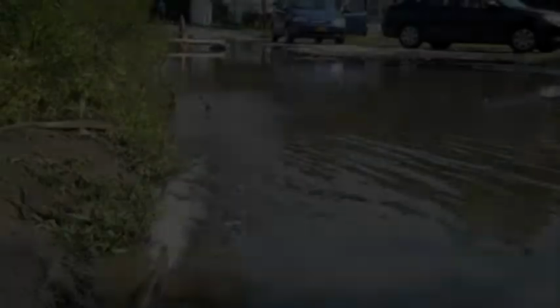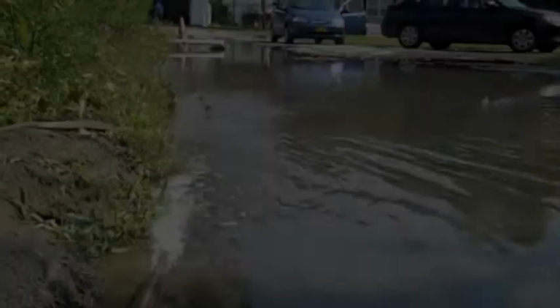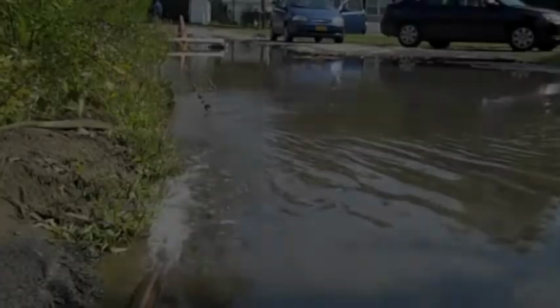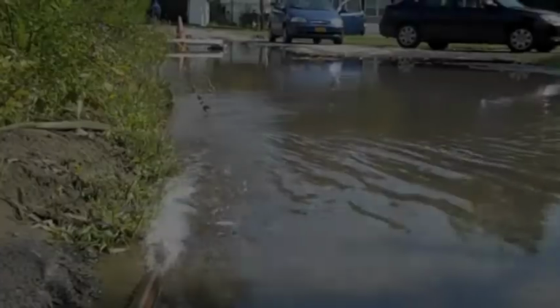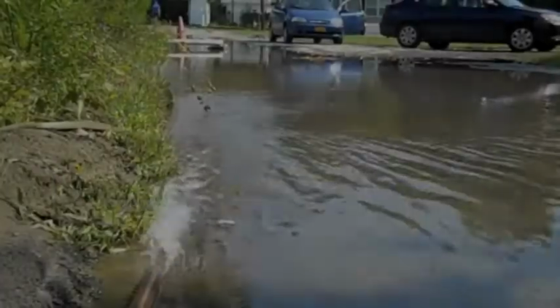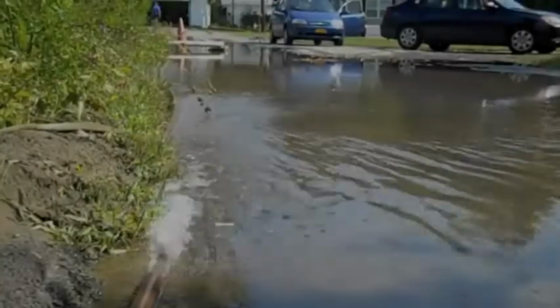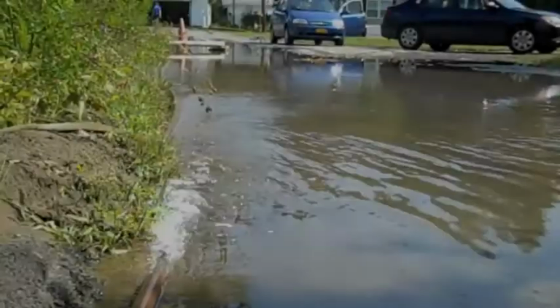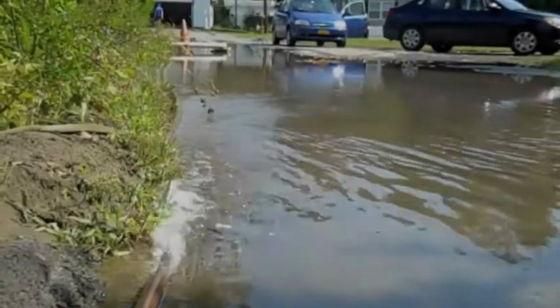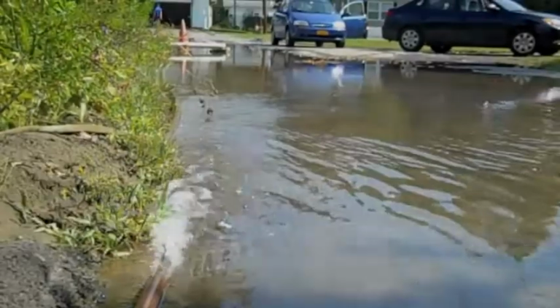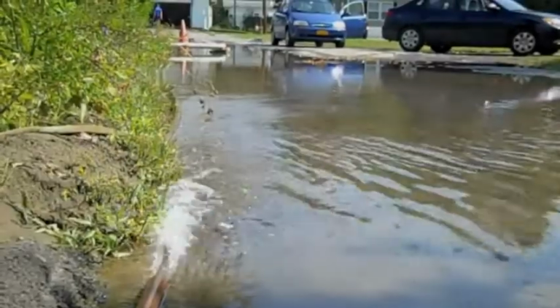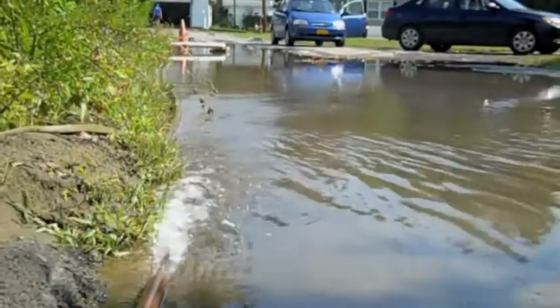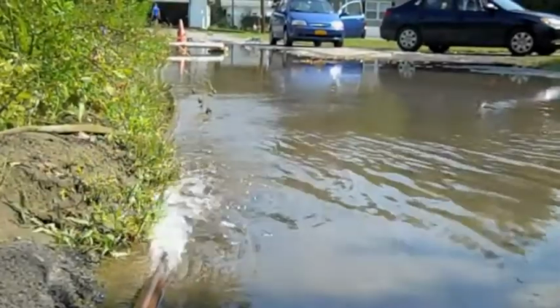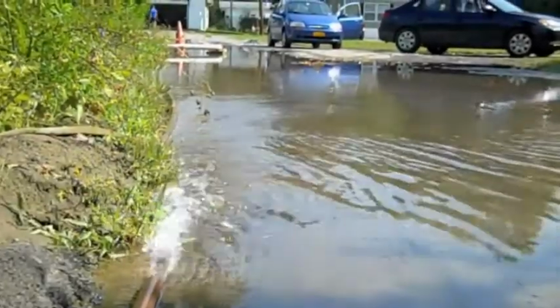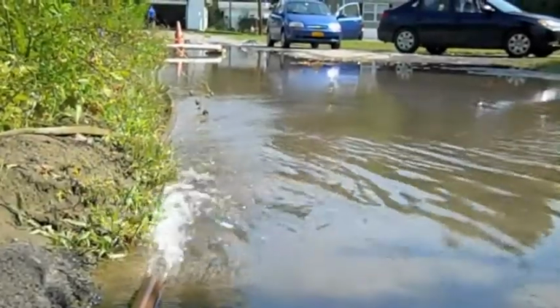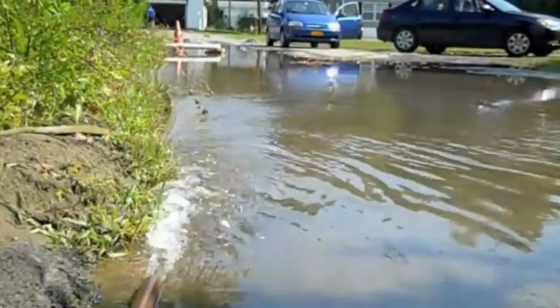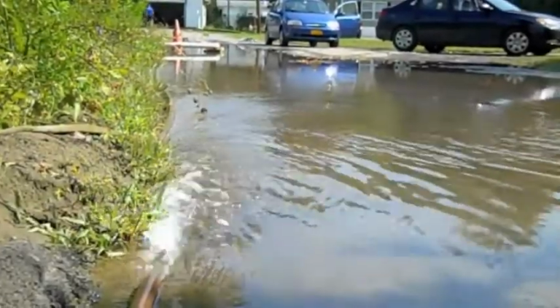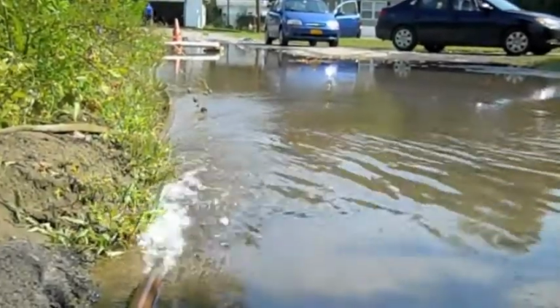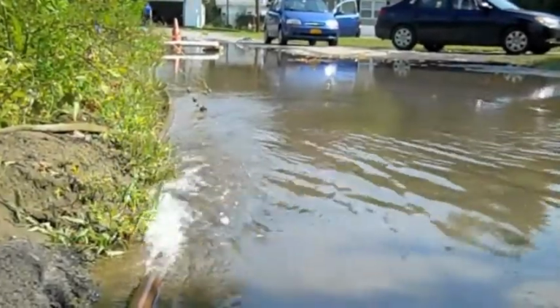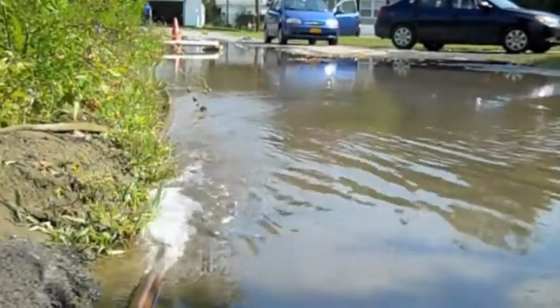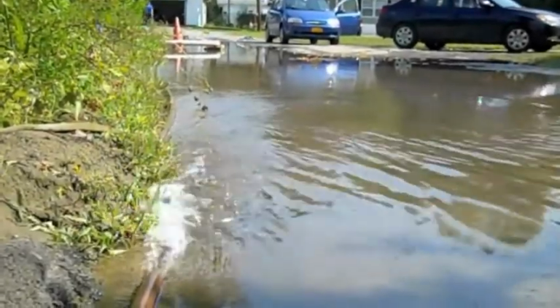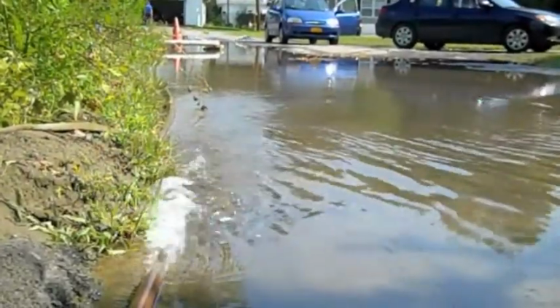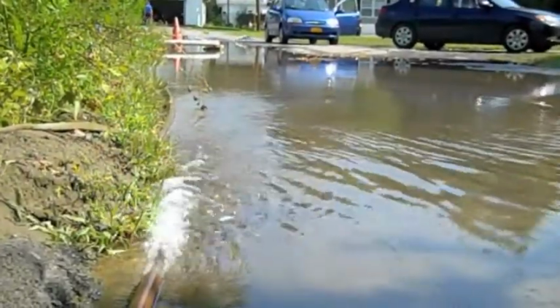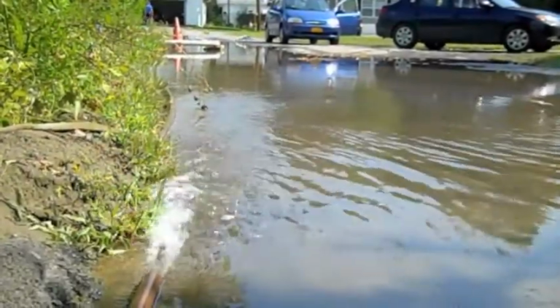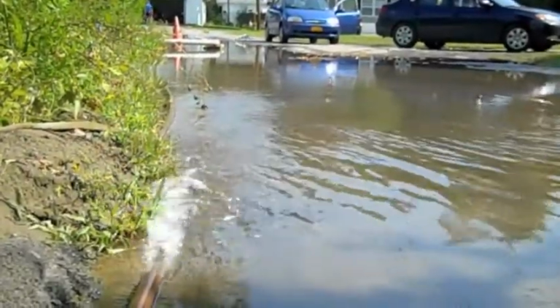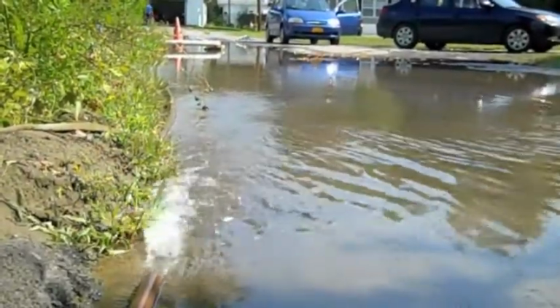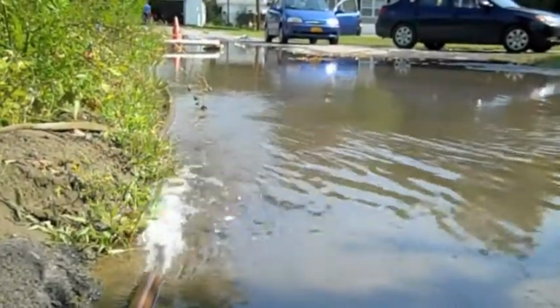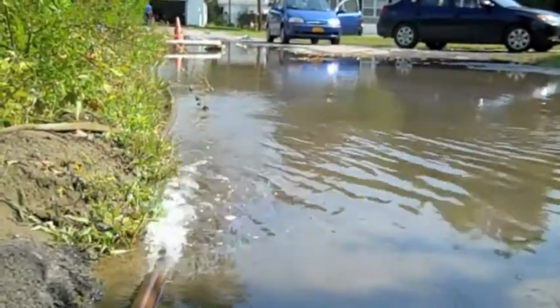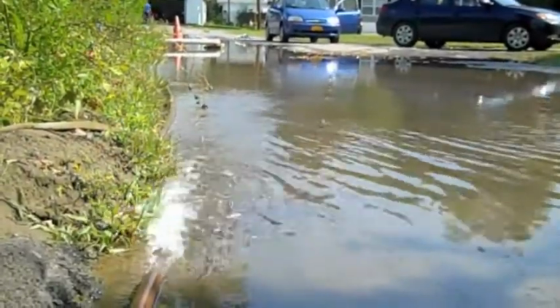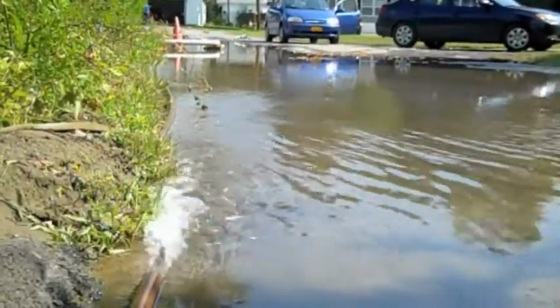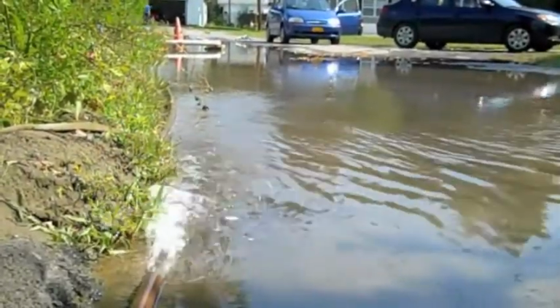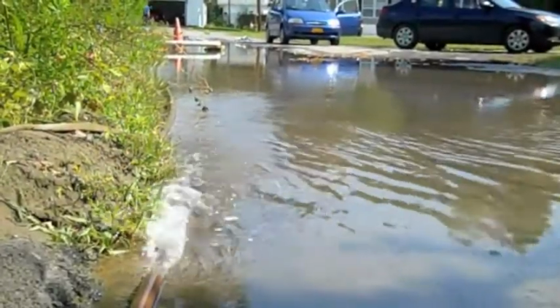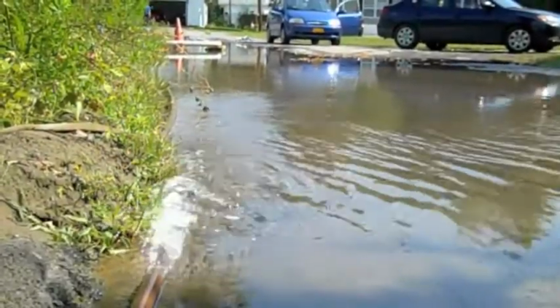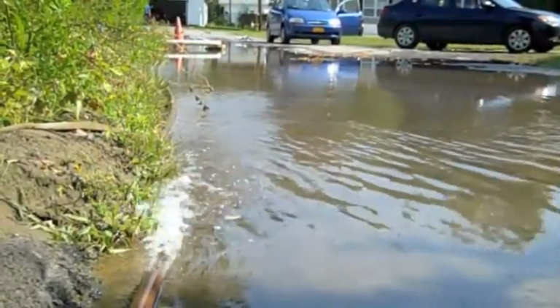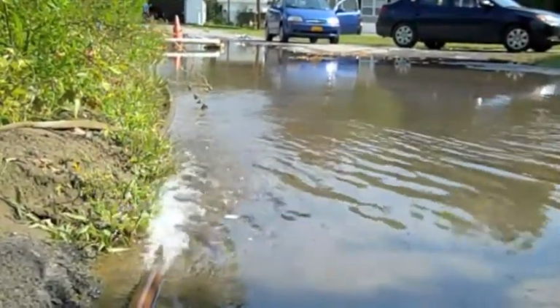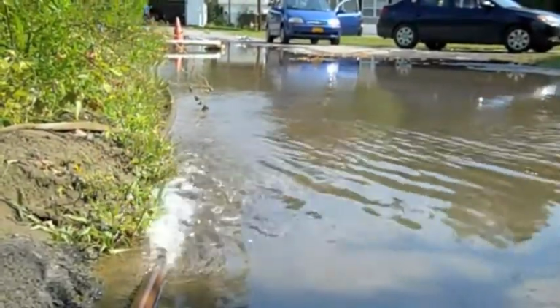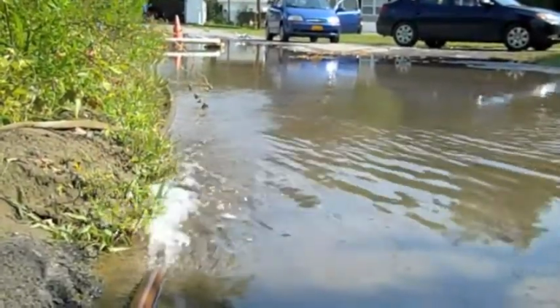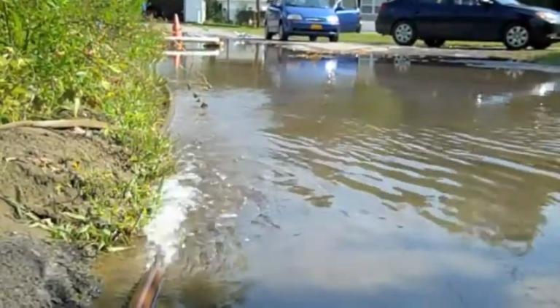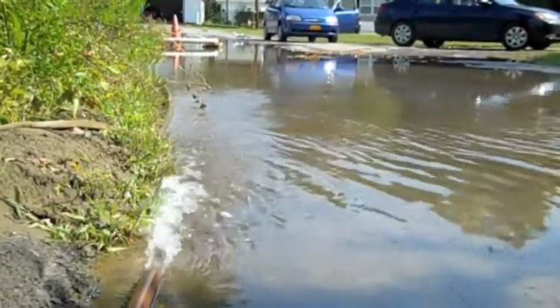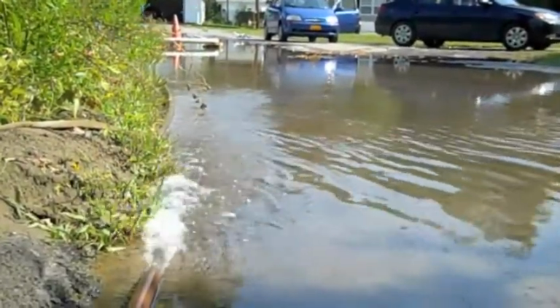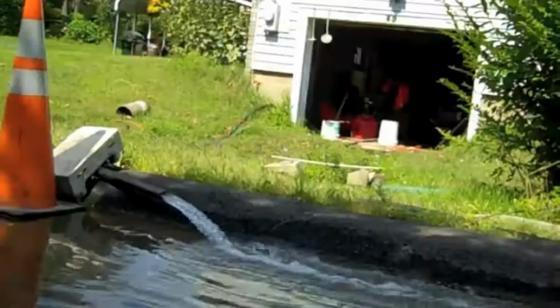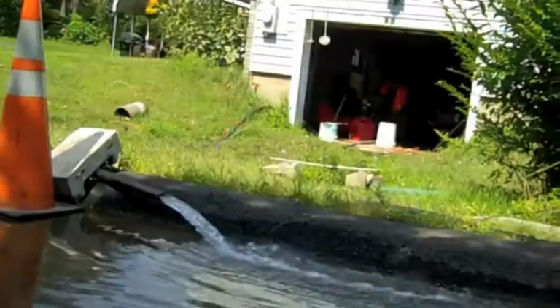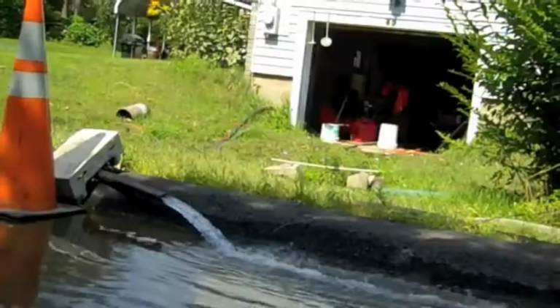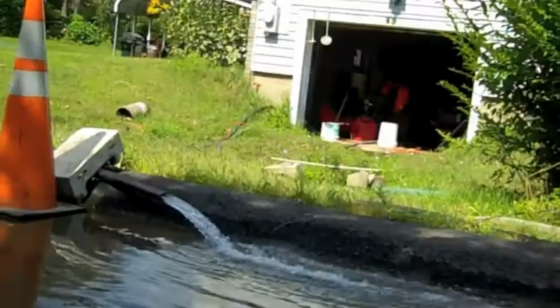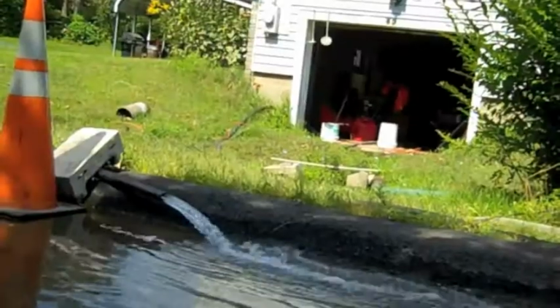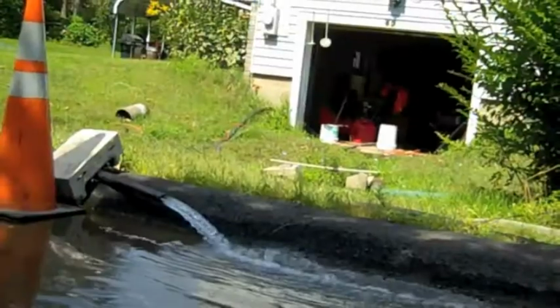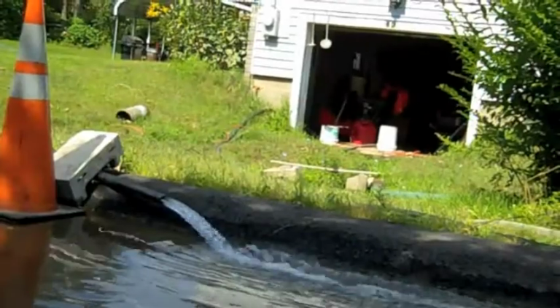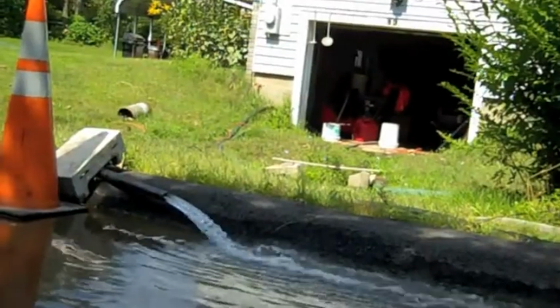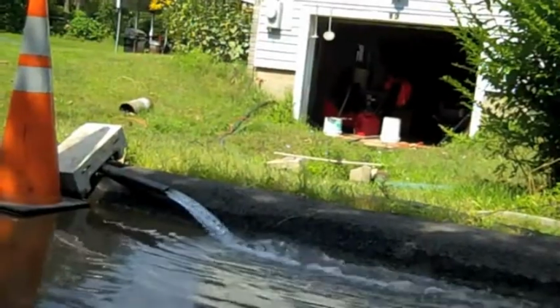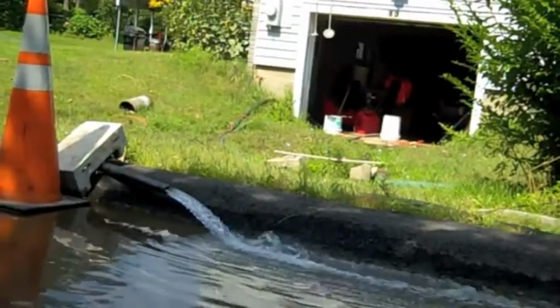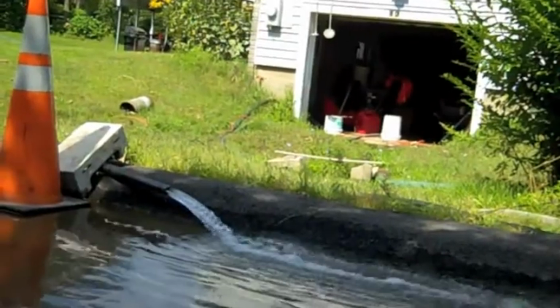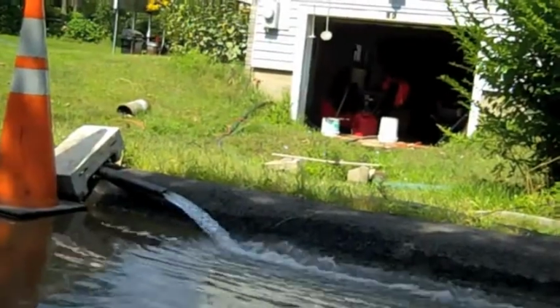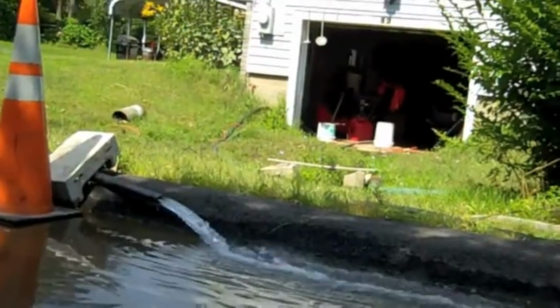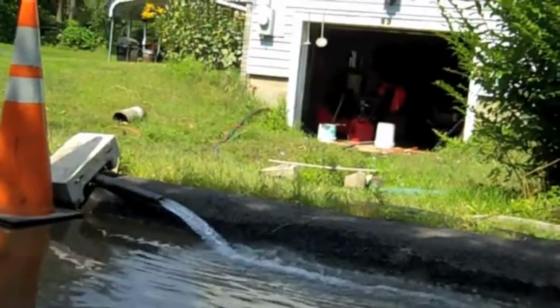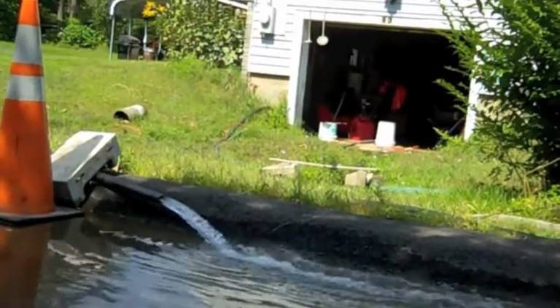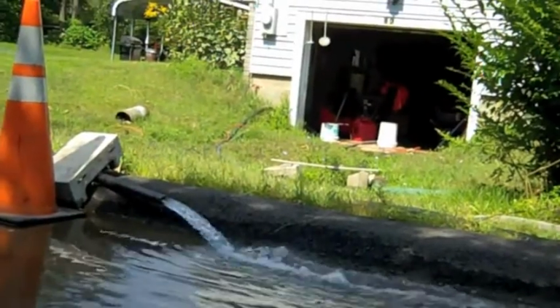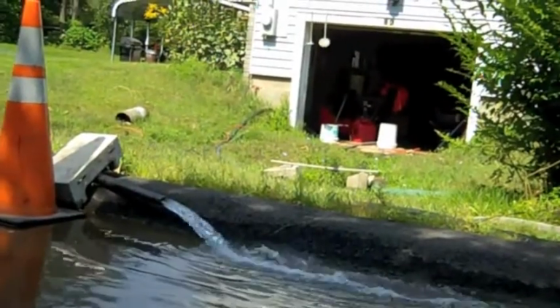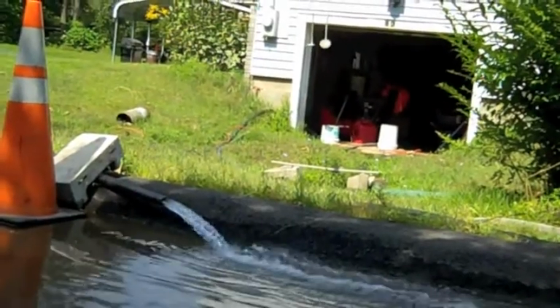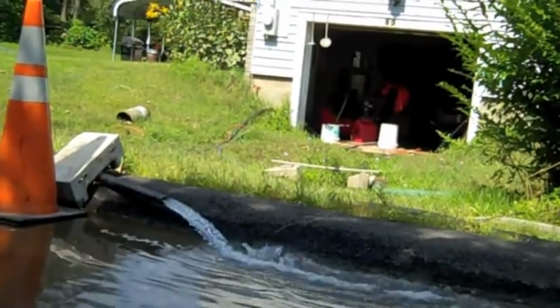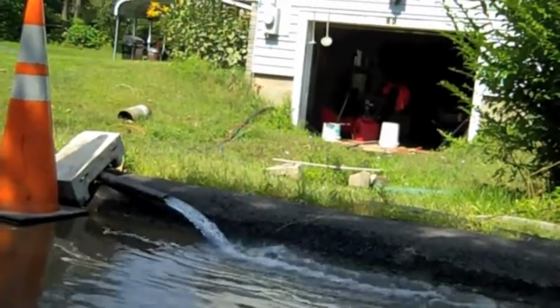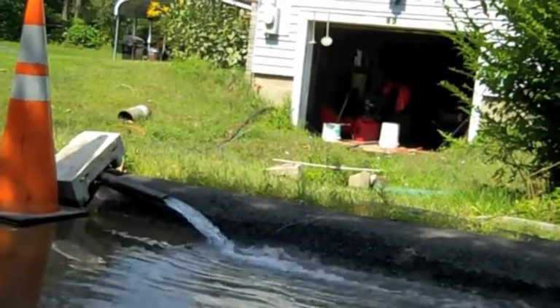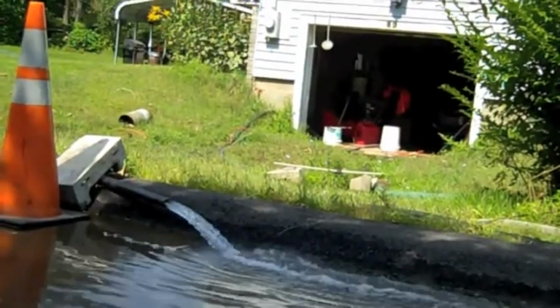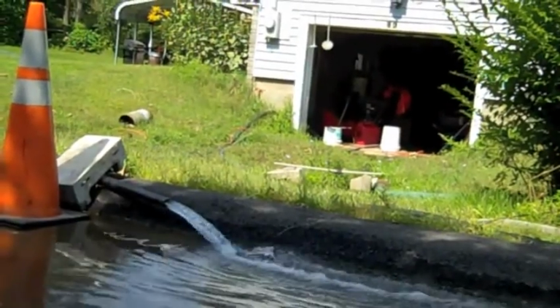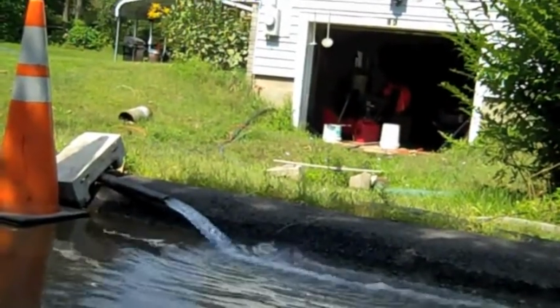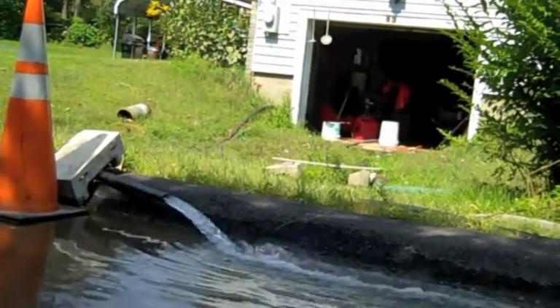It has been days since two tropical storms battered our region, but homeowners in the town of Wawarsing continue to flood.